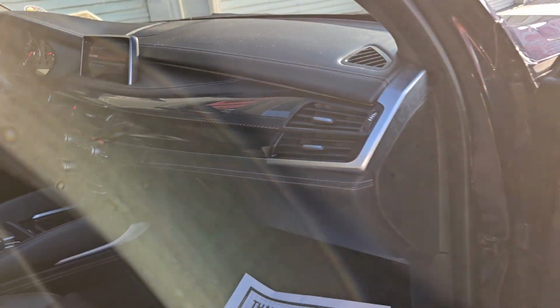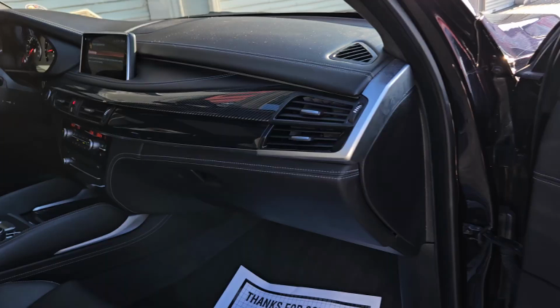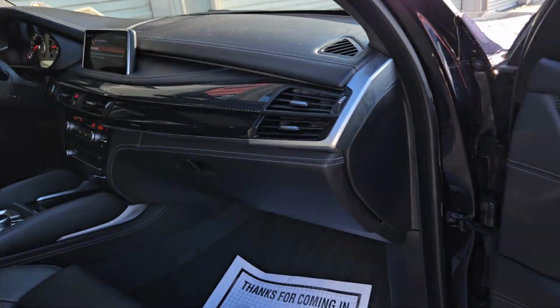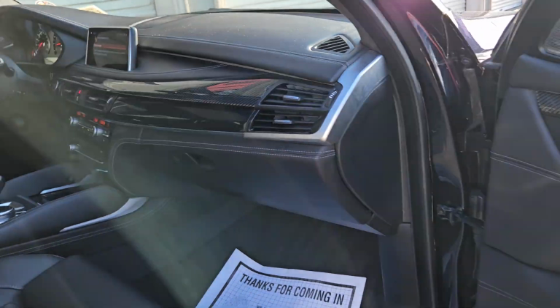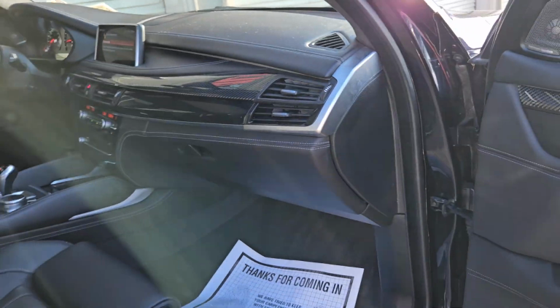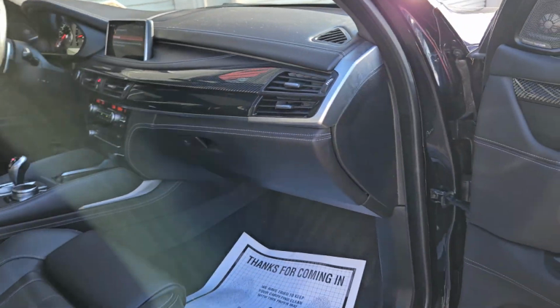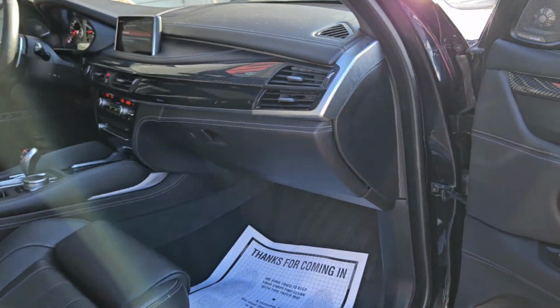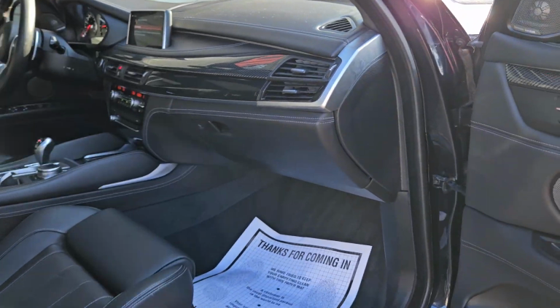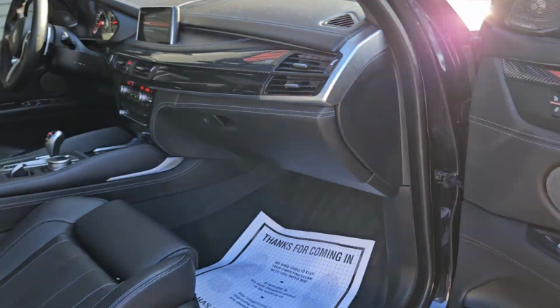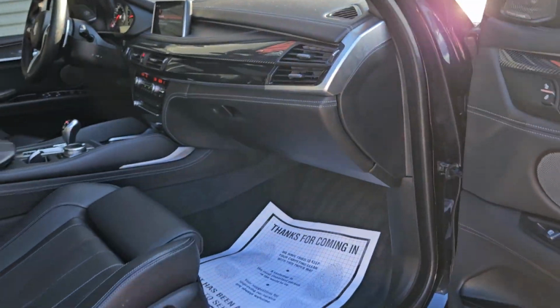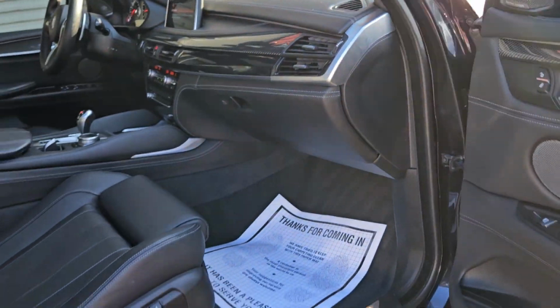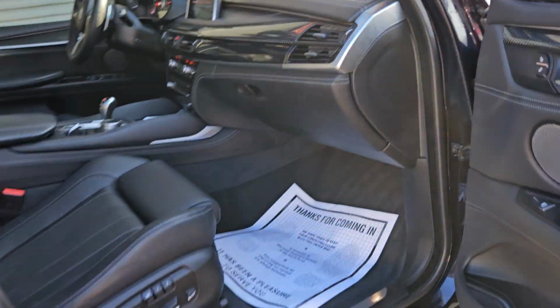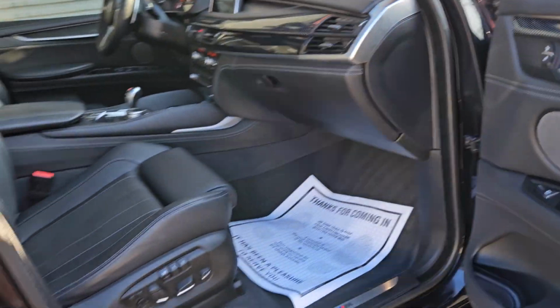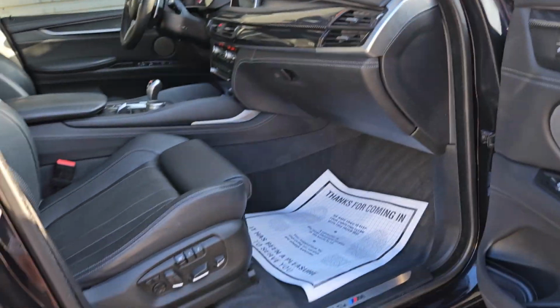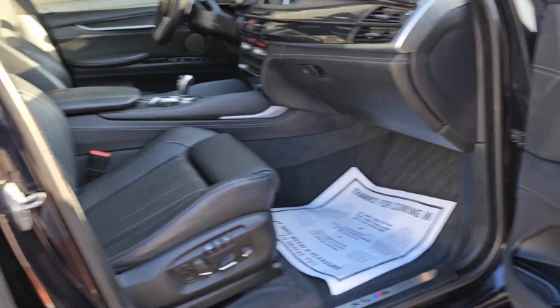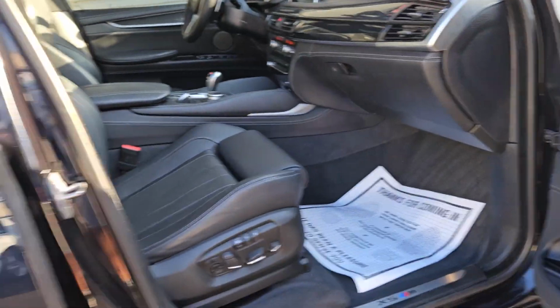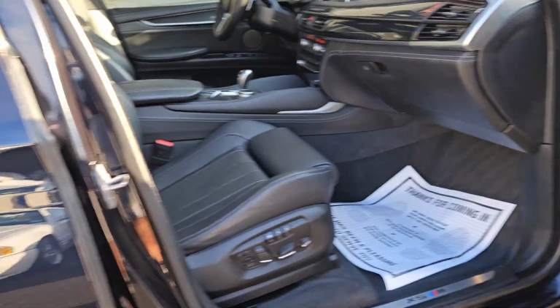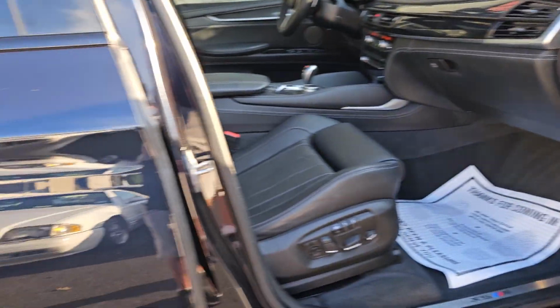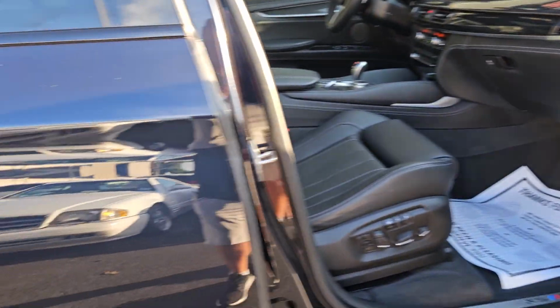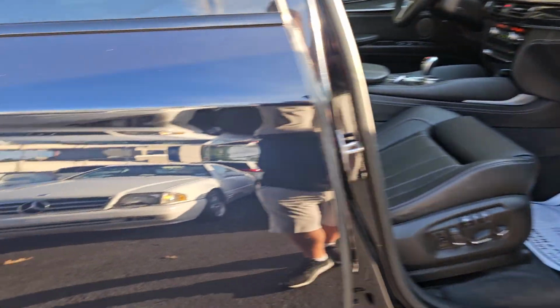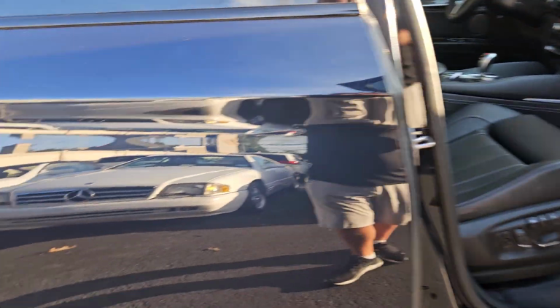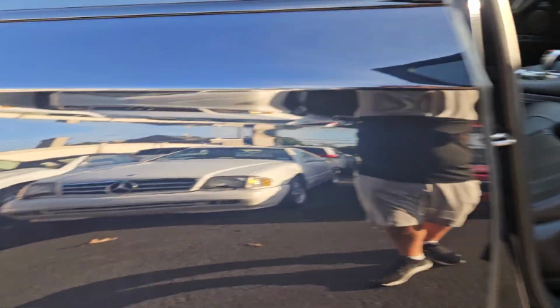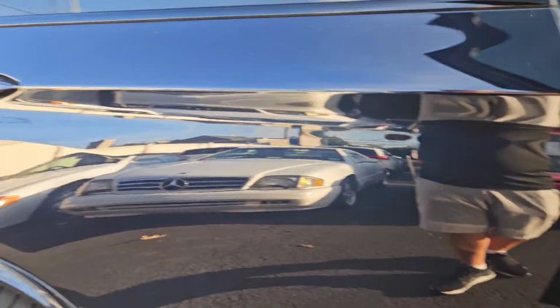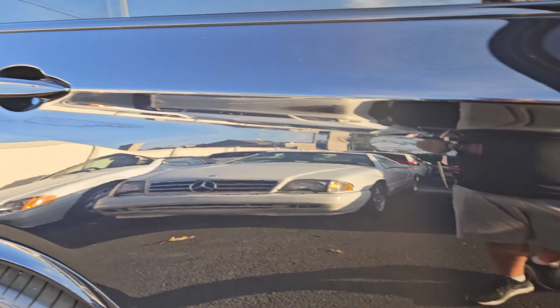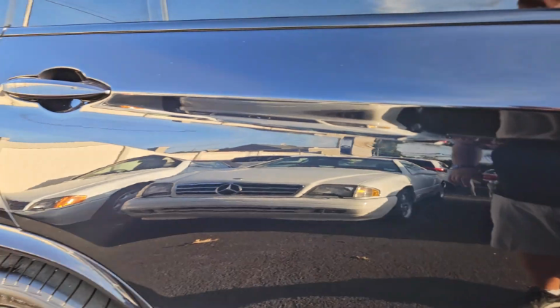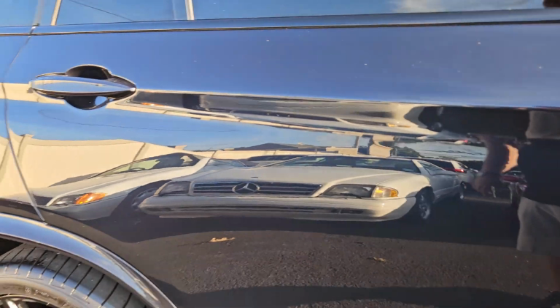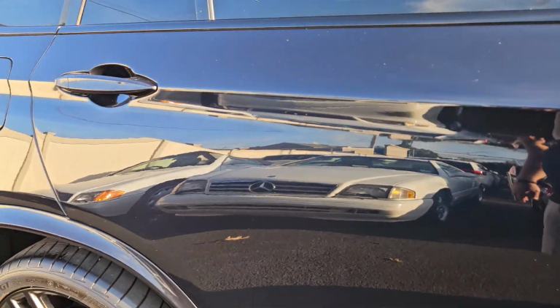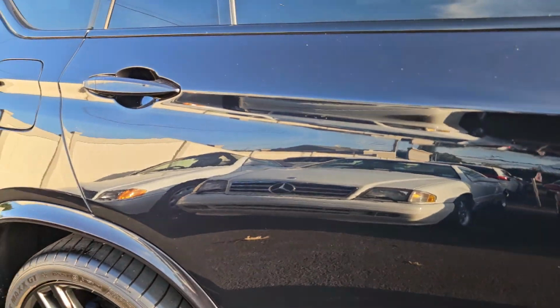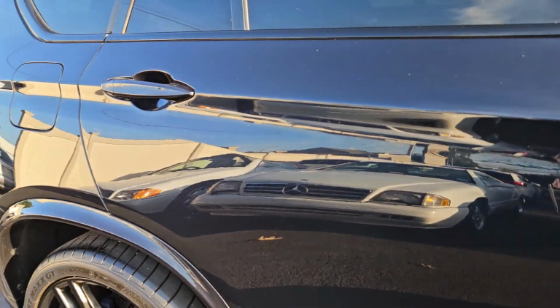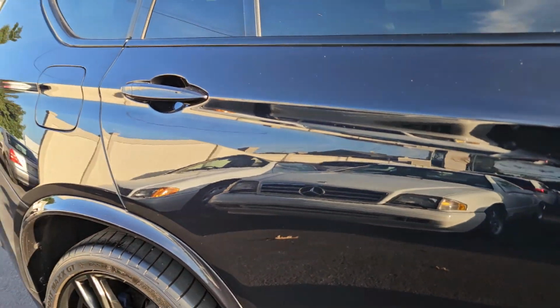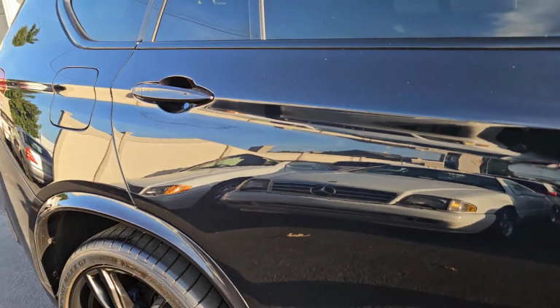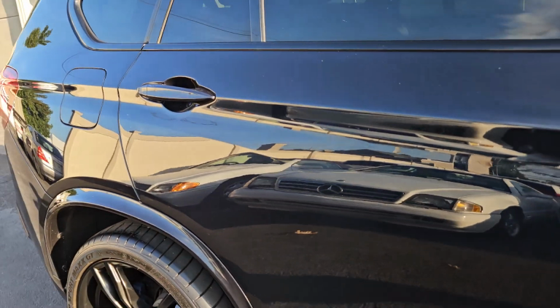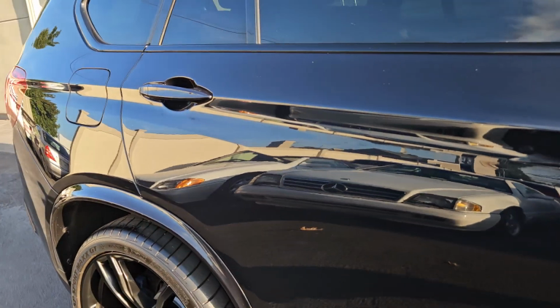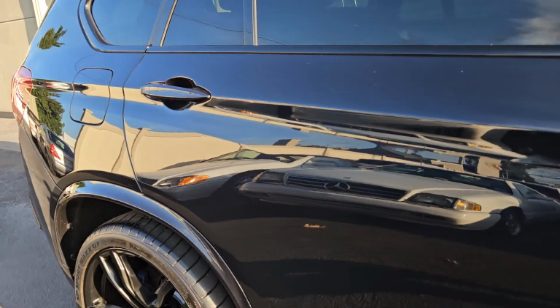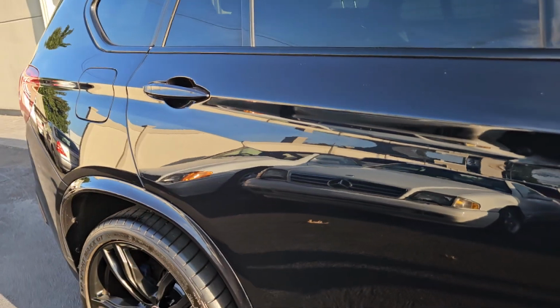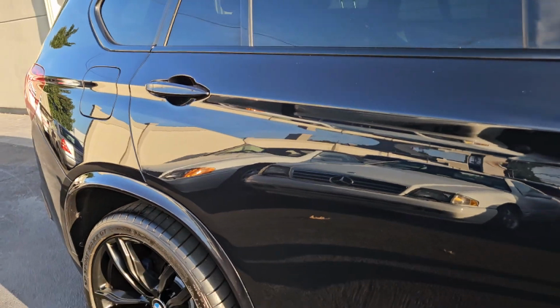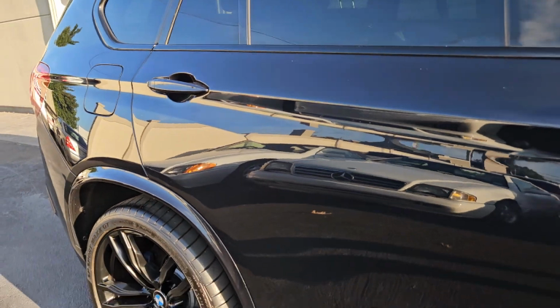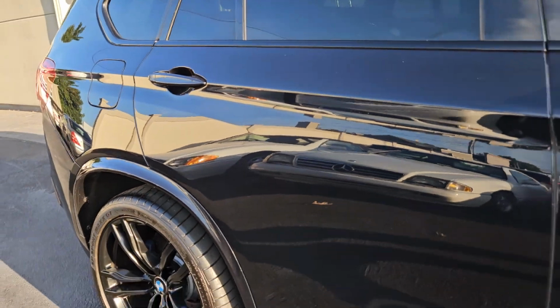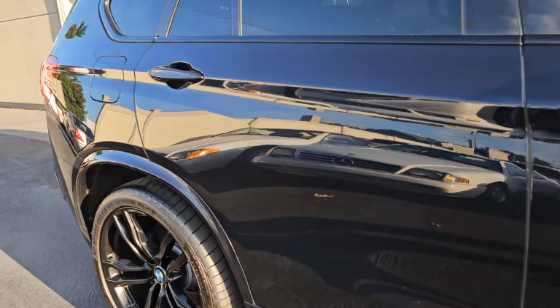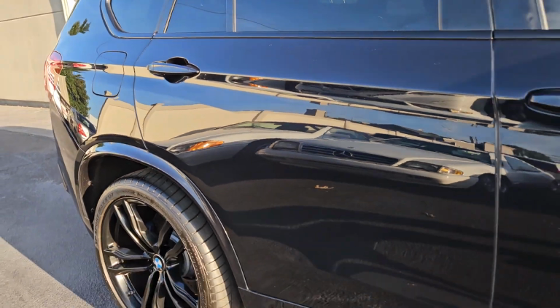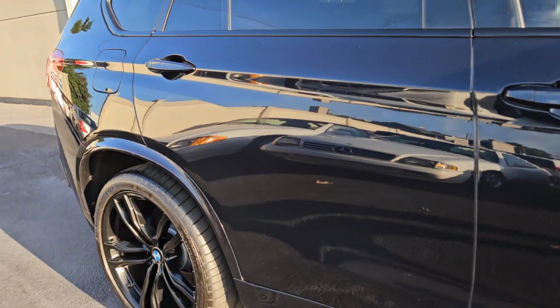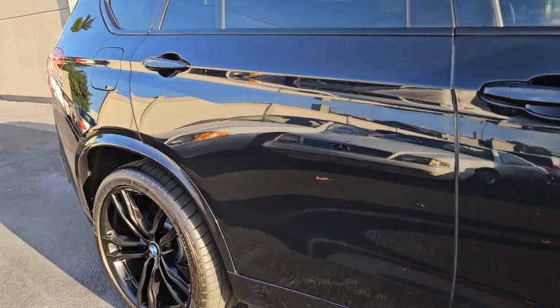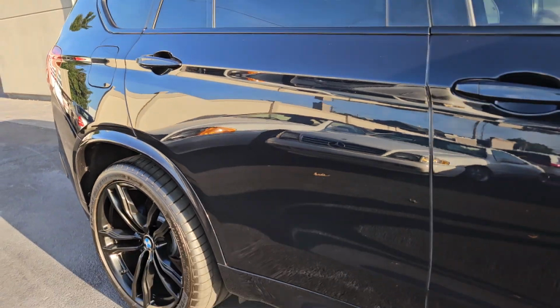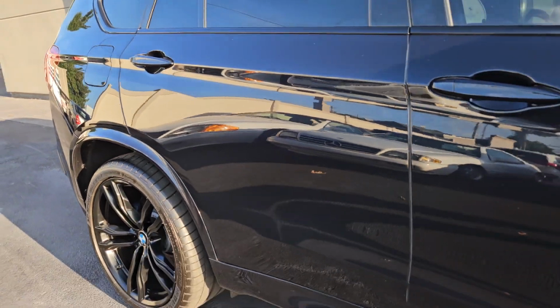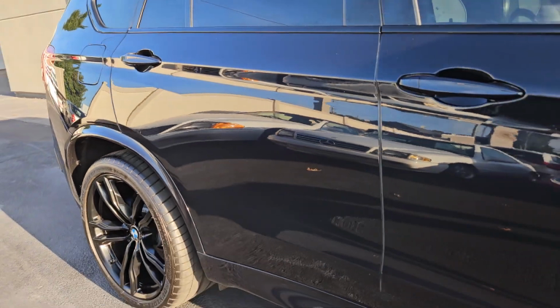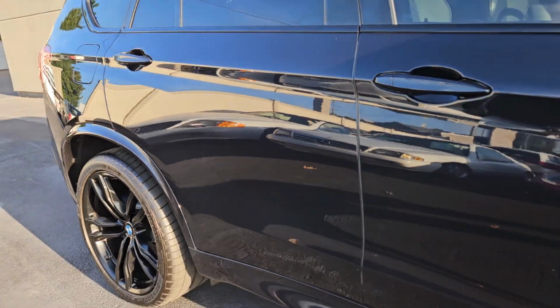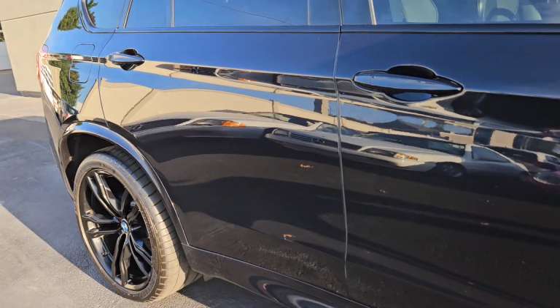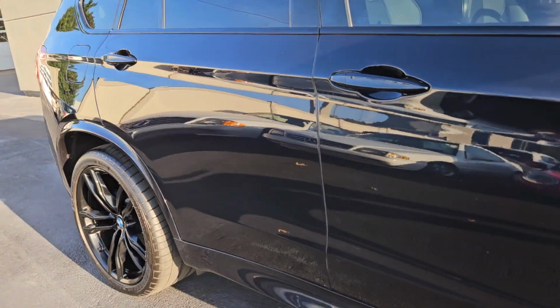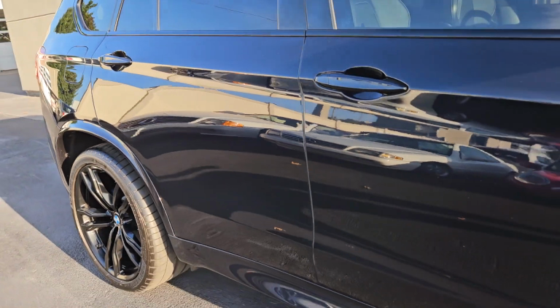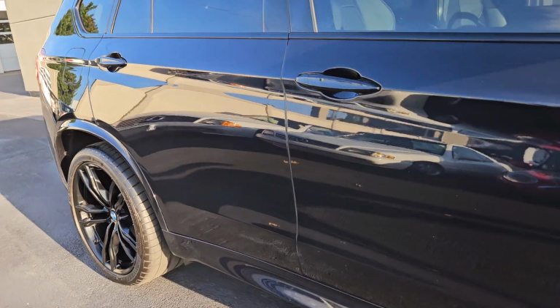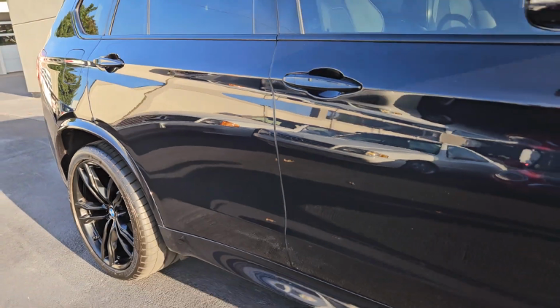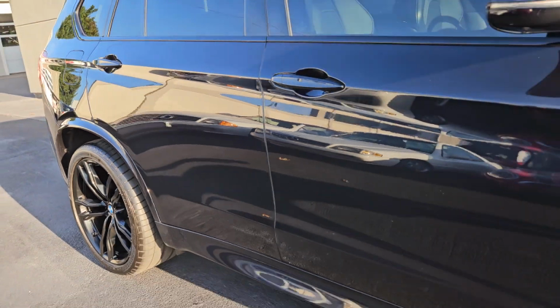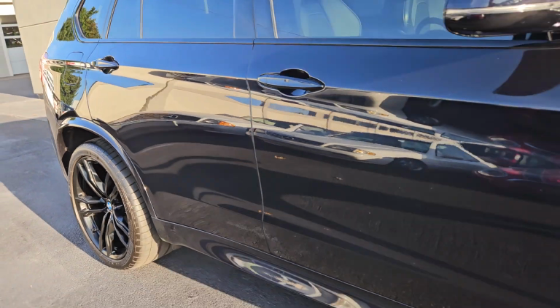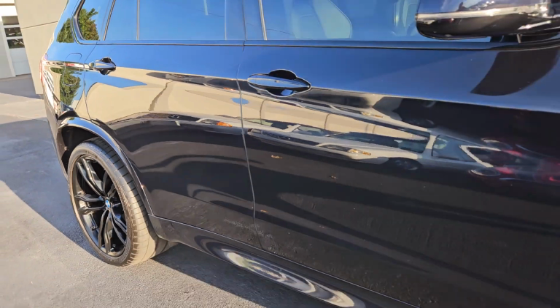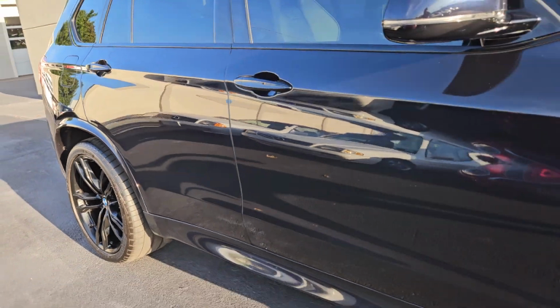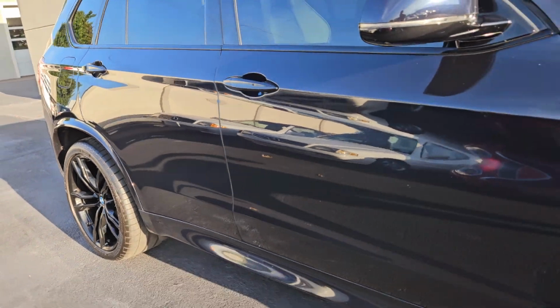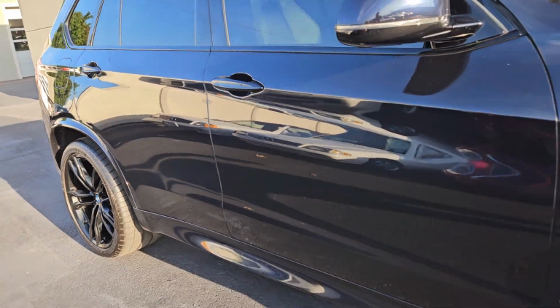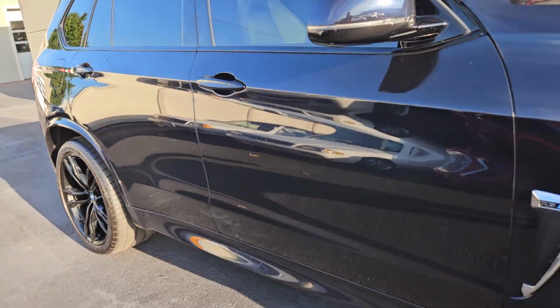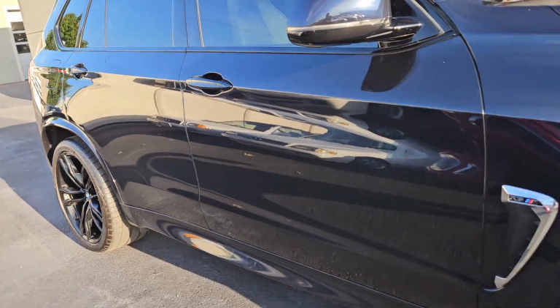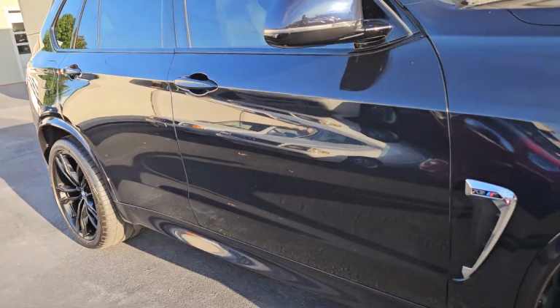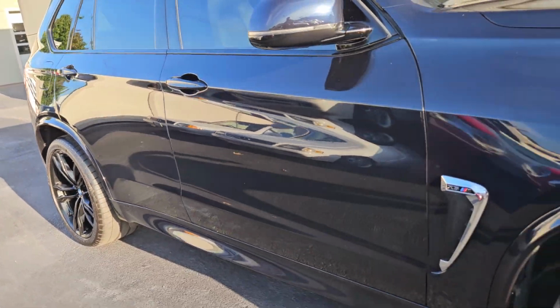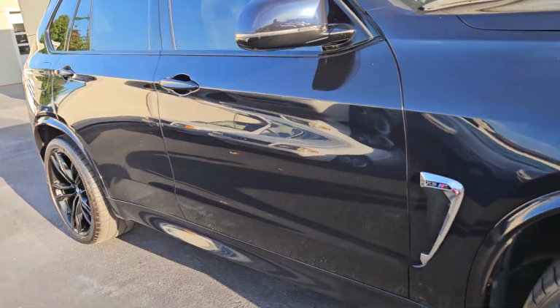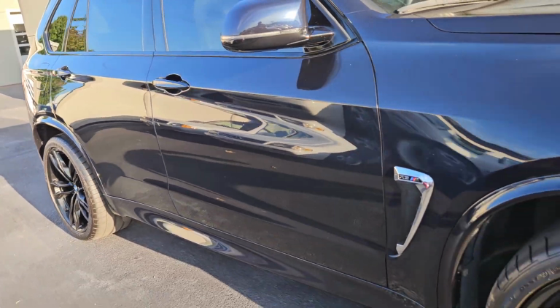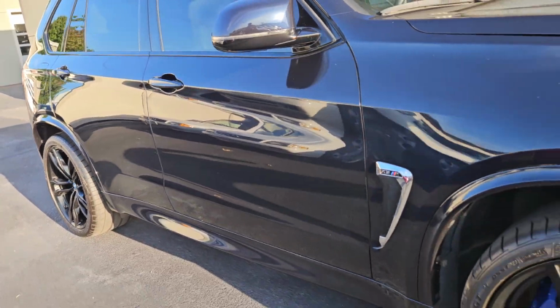Comes with the original books, all weather mats, and two keys.